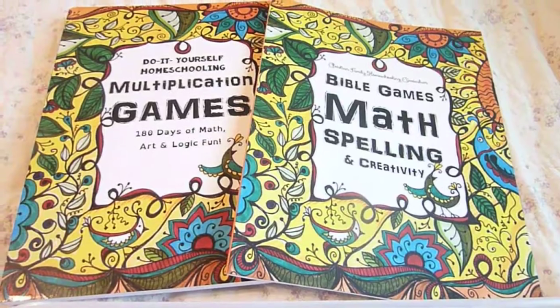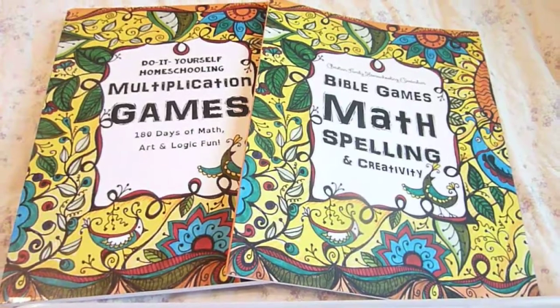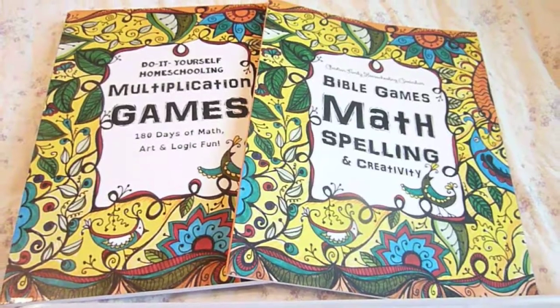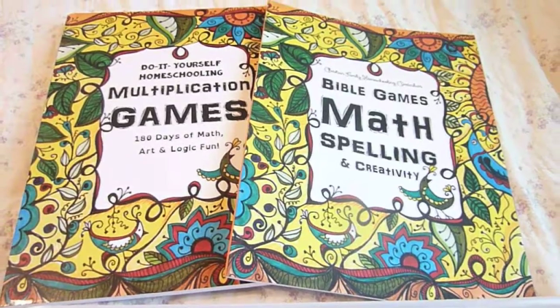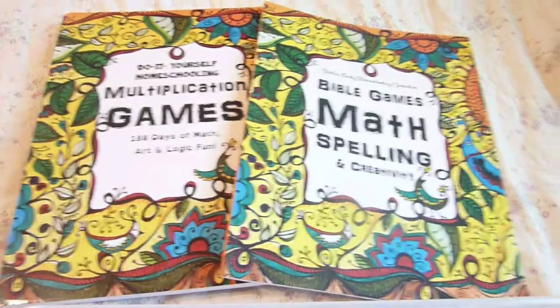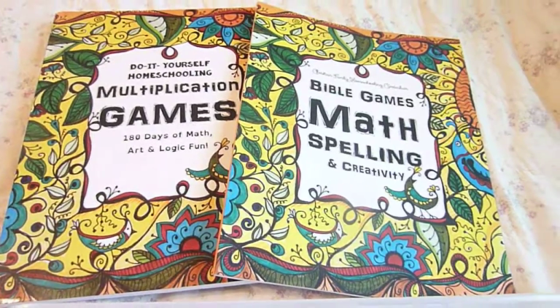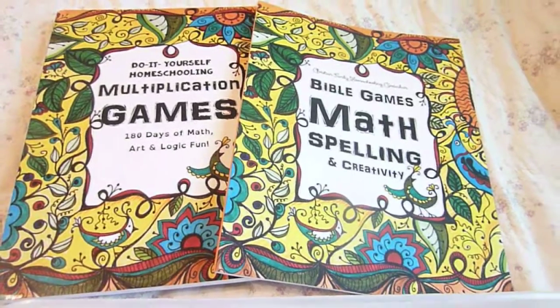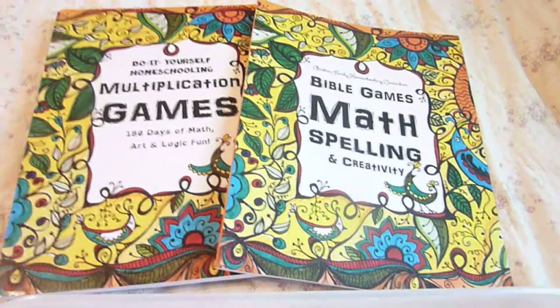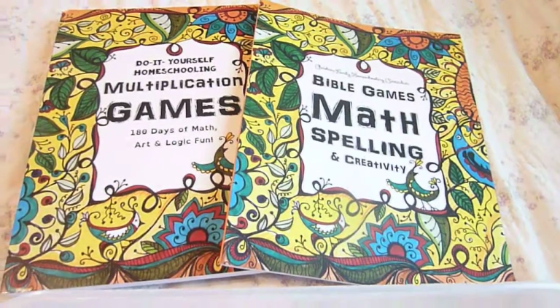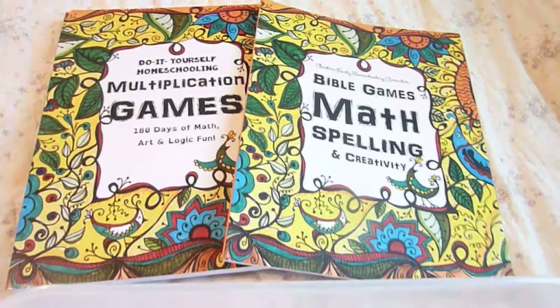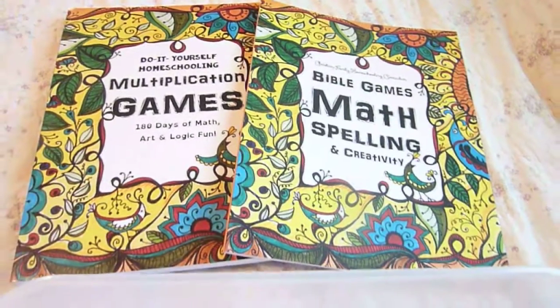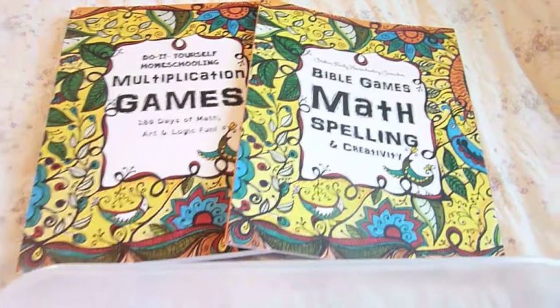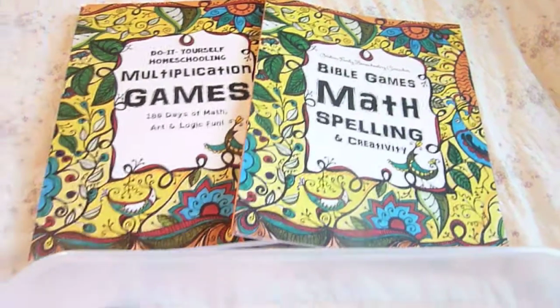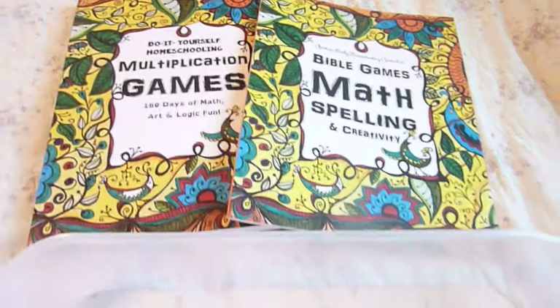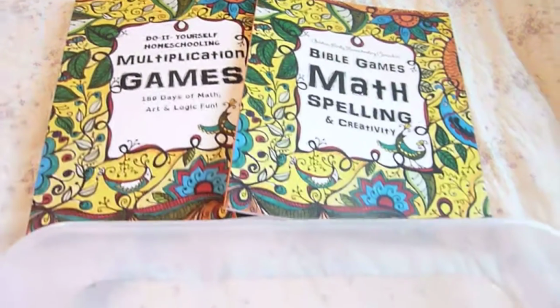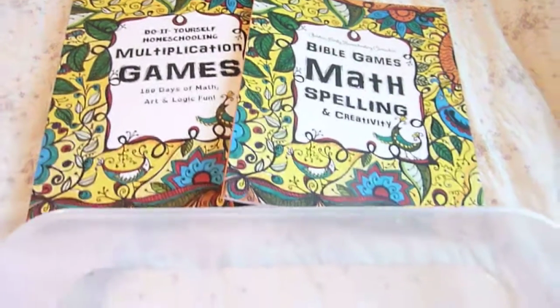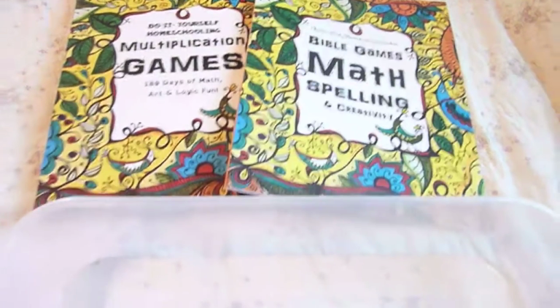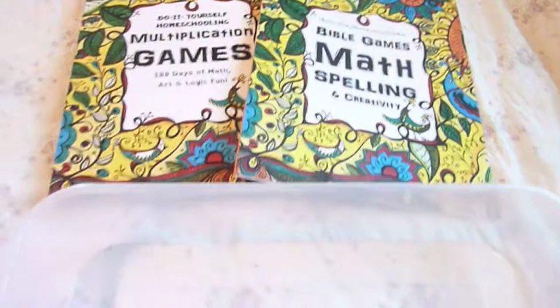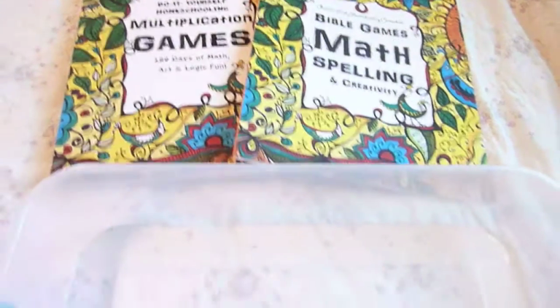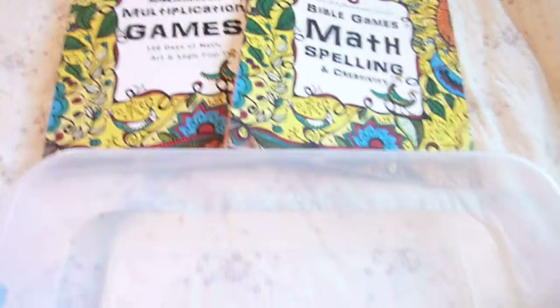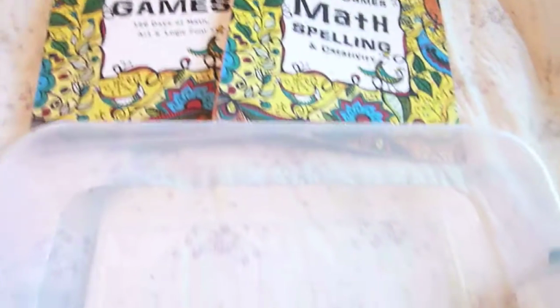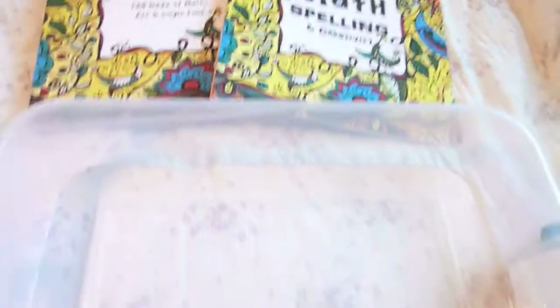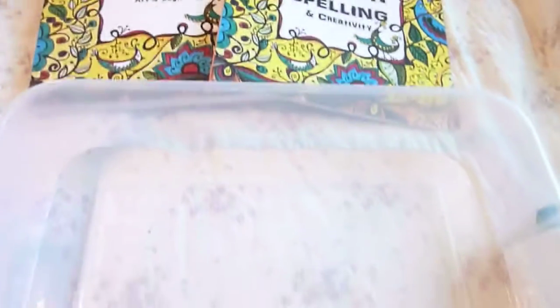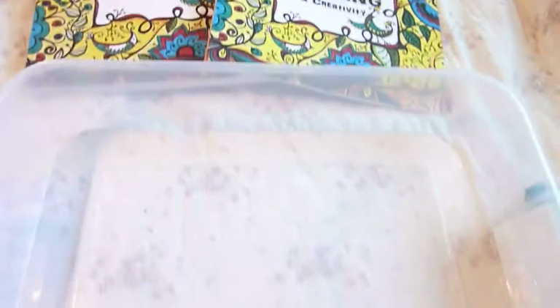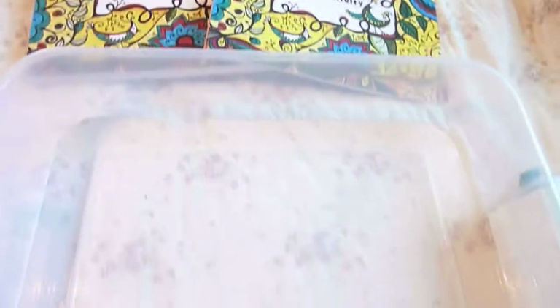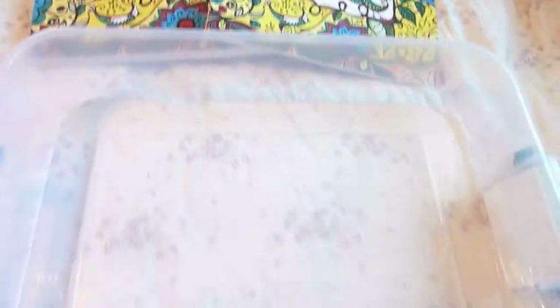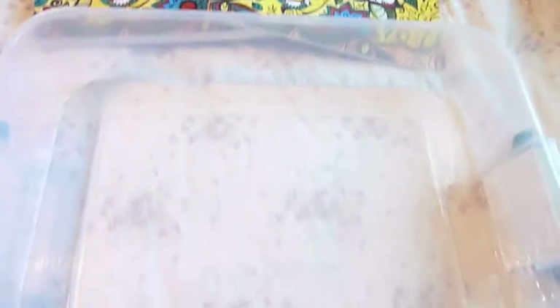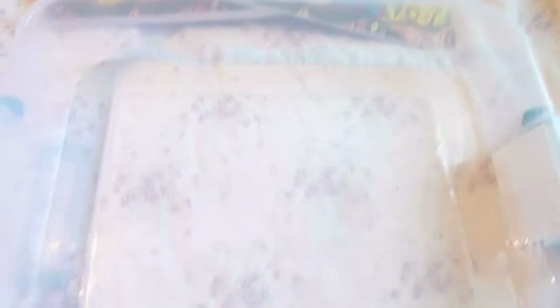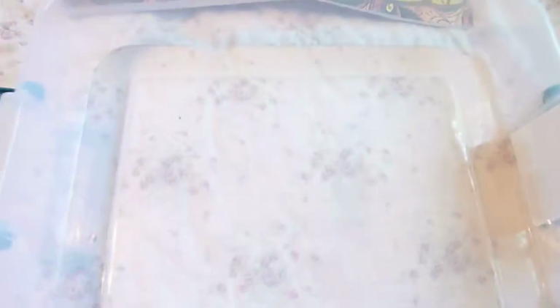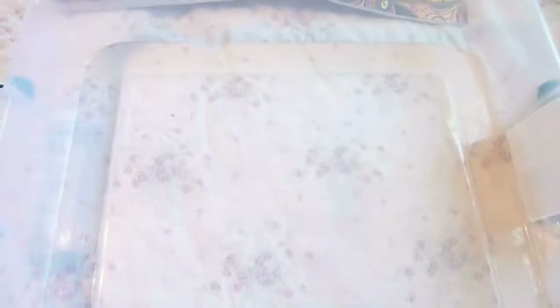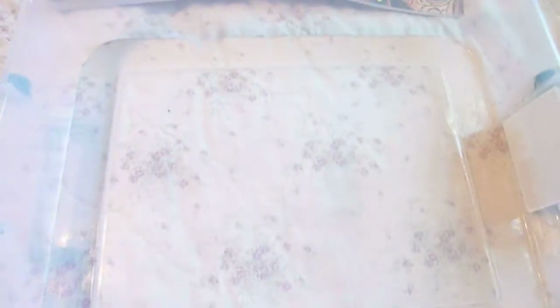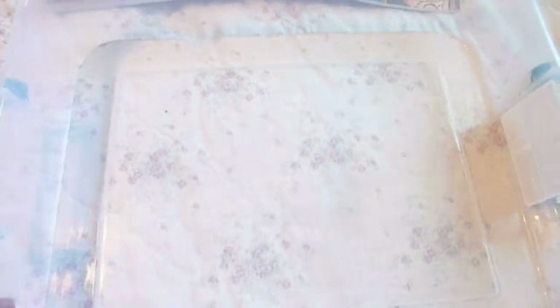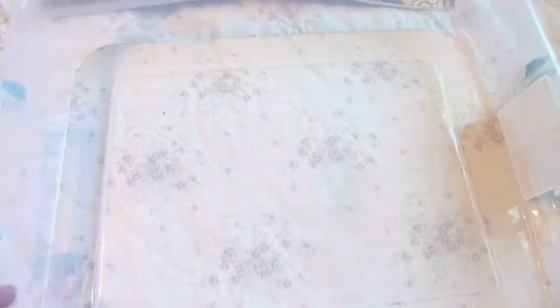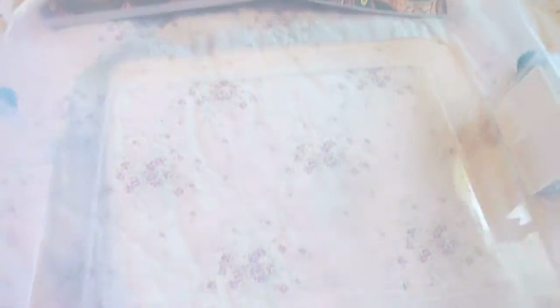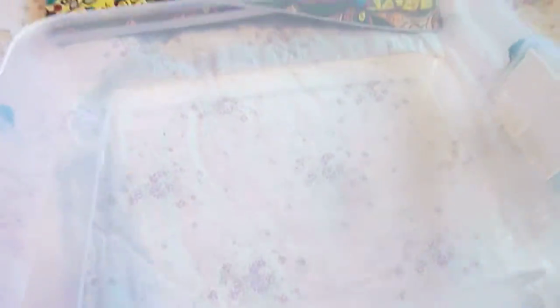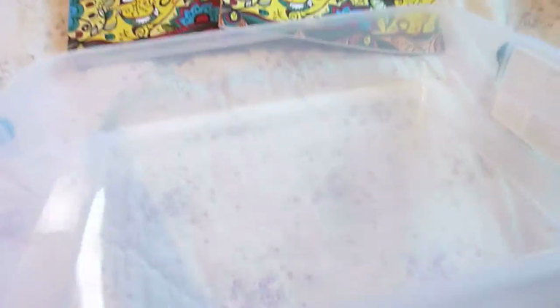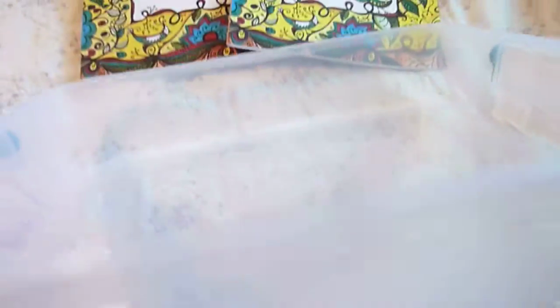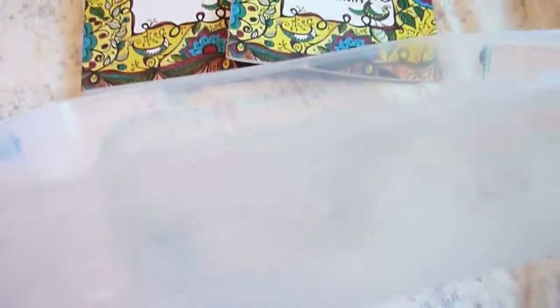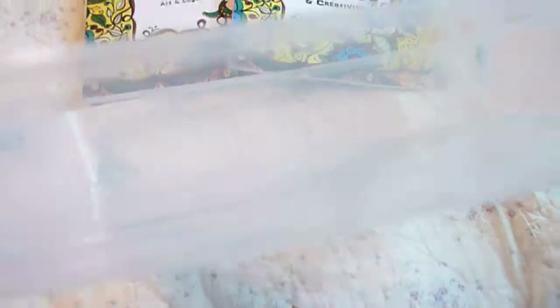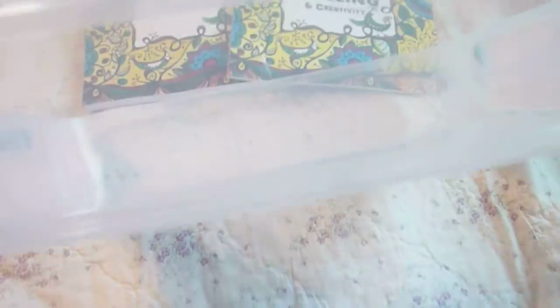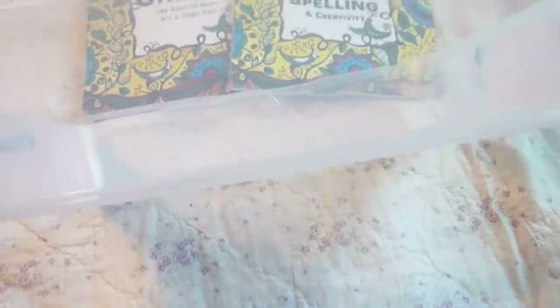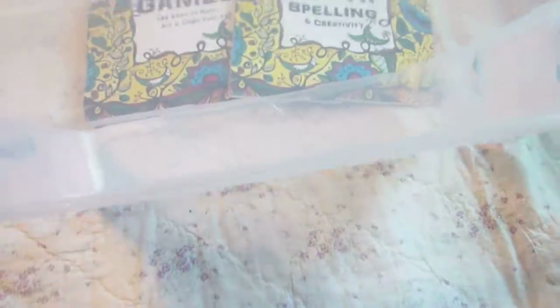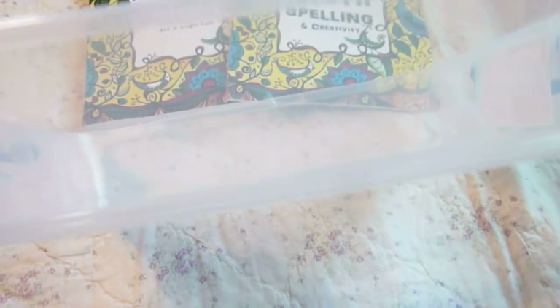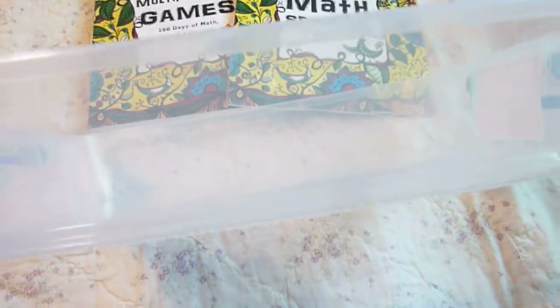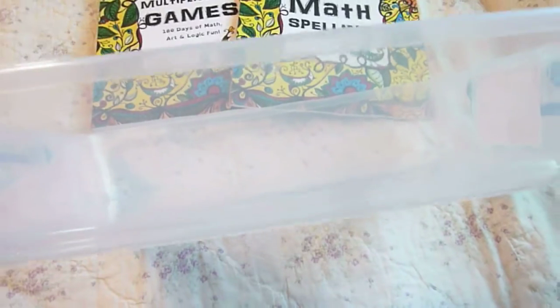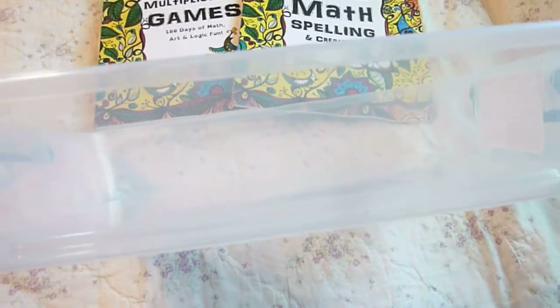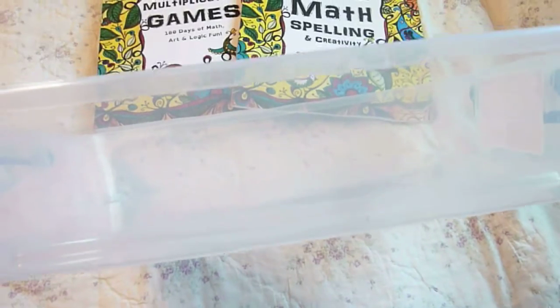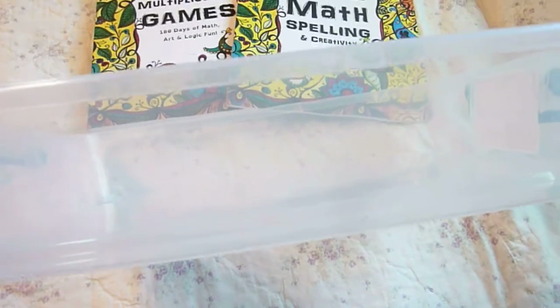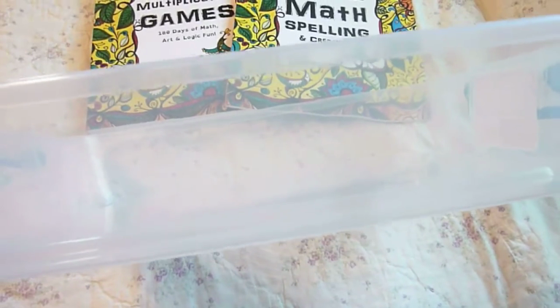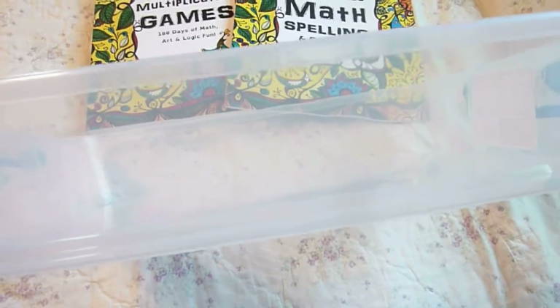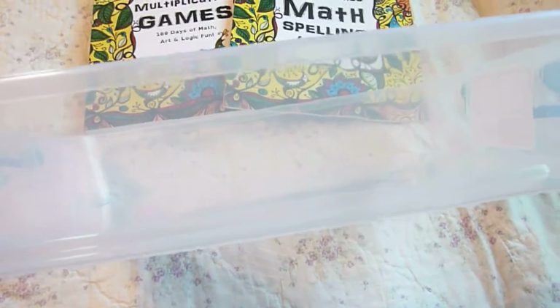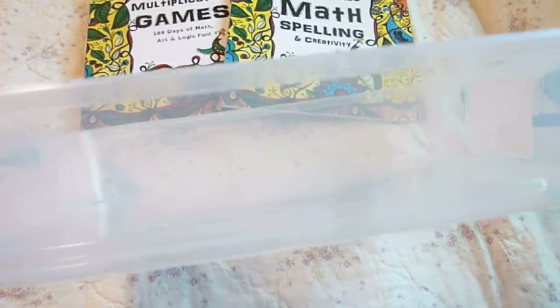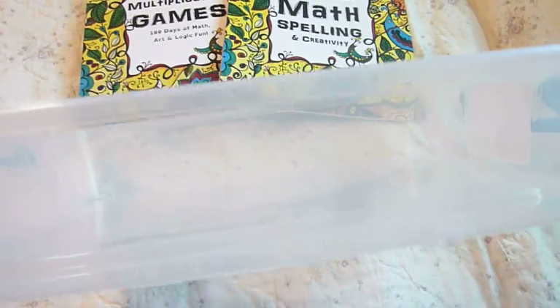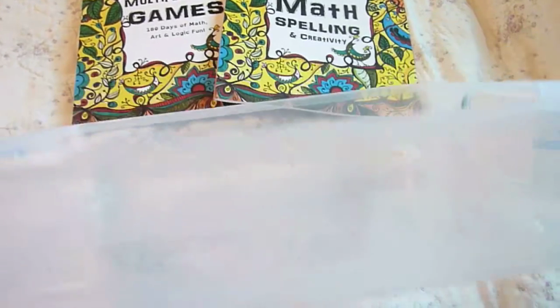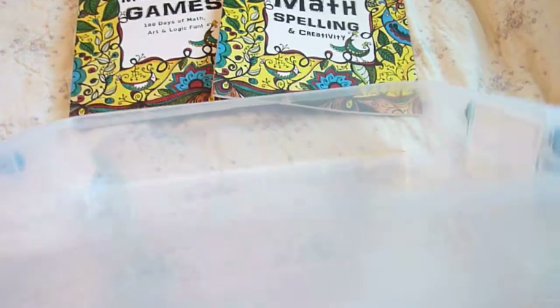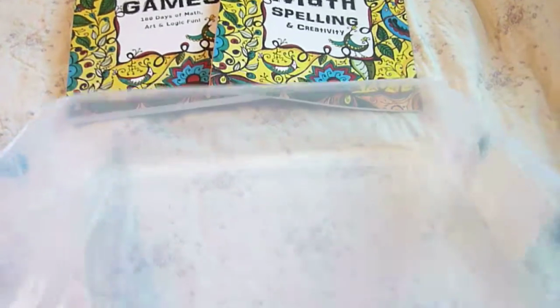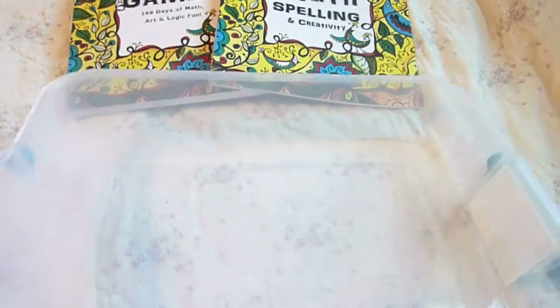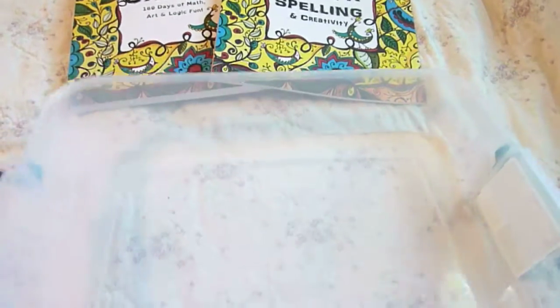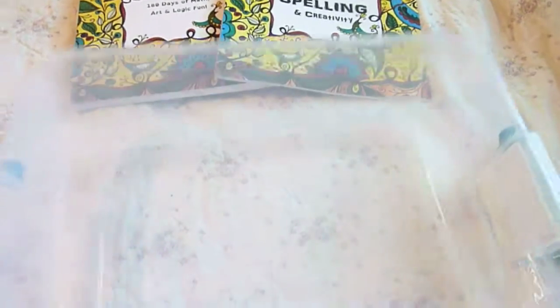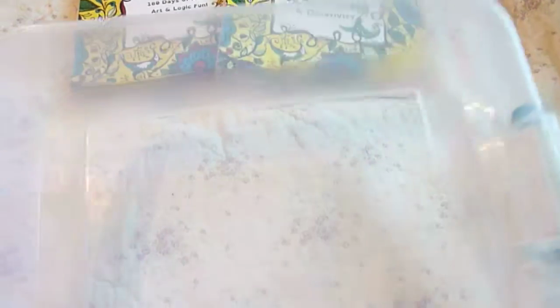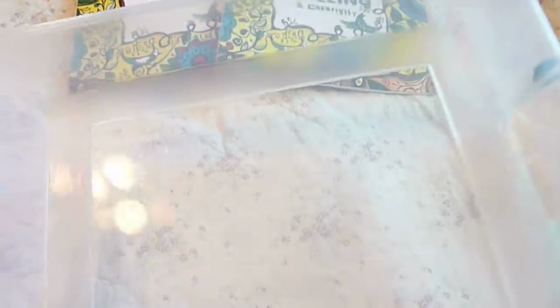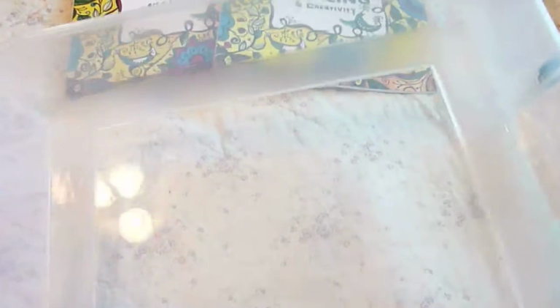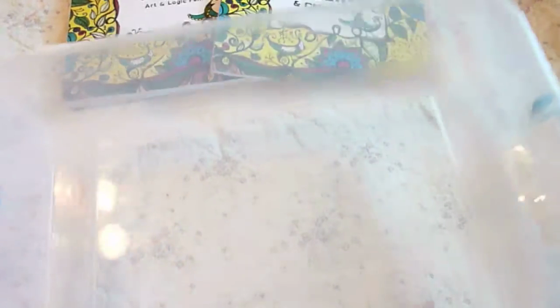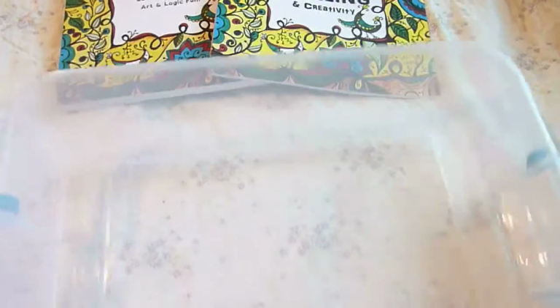Hi, this is Linda from Homeschooling6.com and today I wanted to share with you a math kit I'm putting together for my son Lance. He will be in the sixth grade.